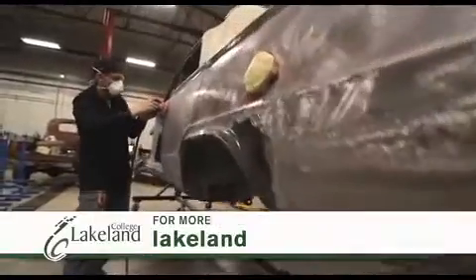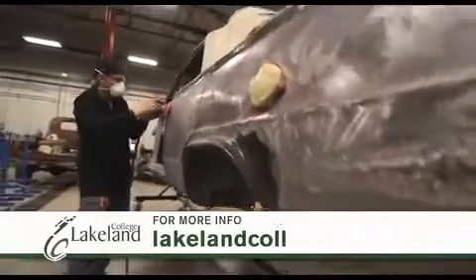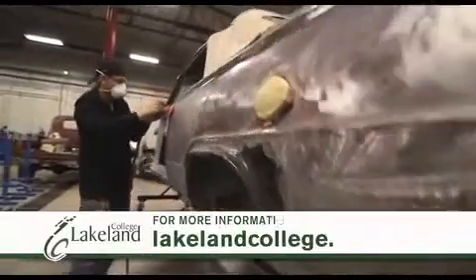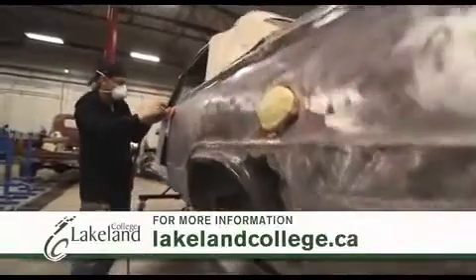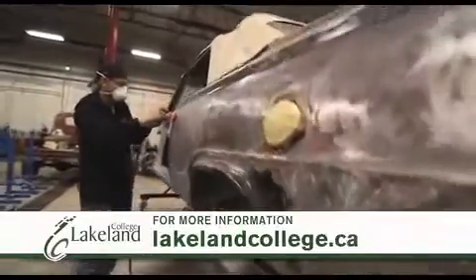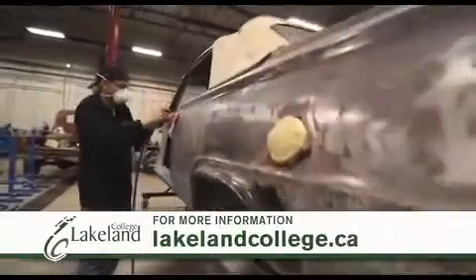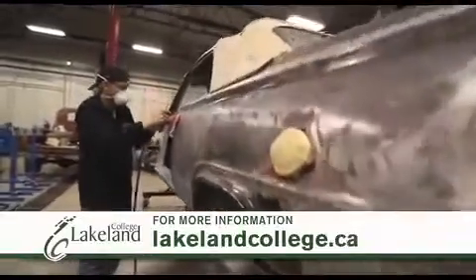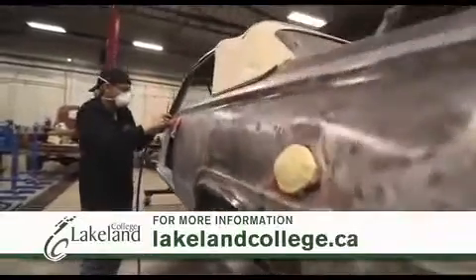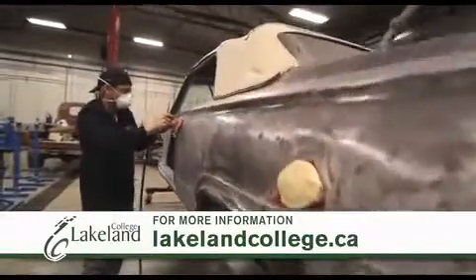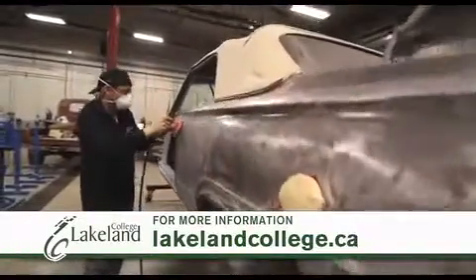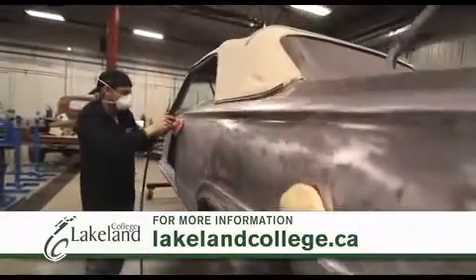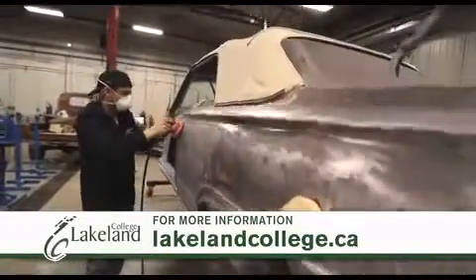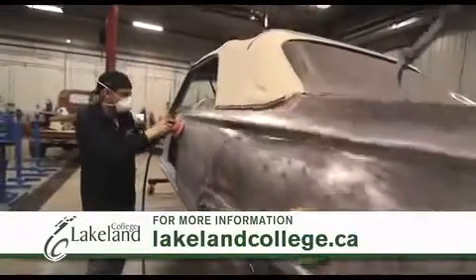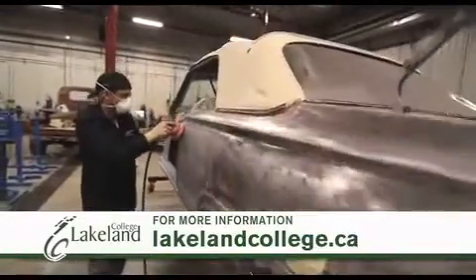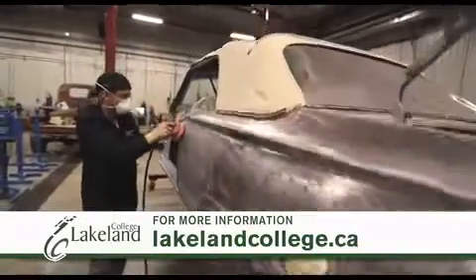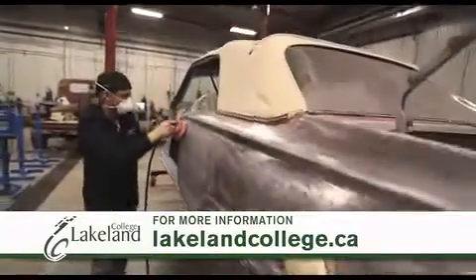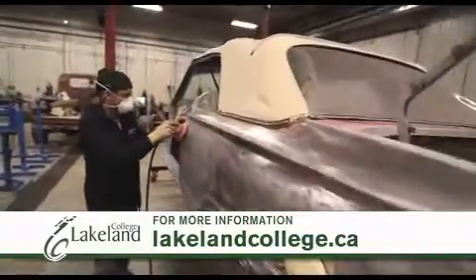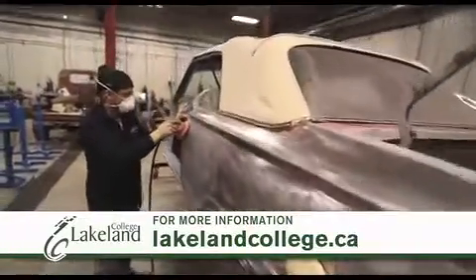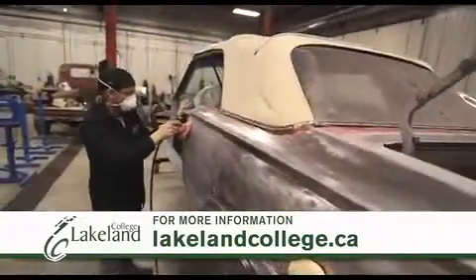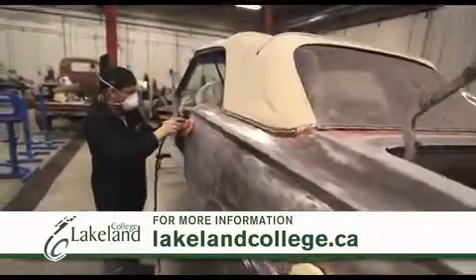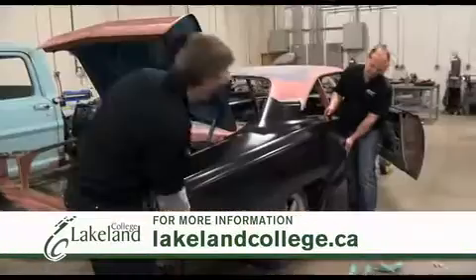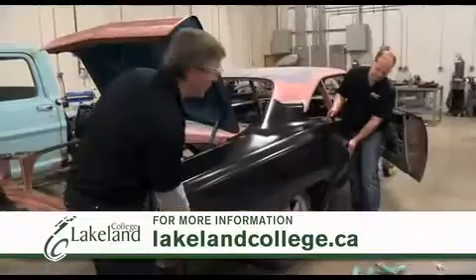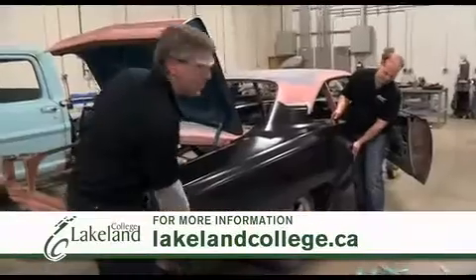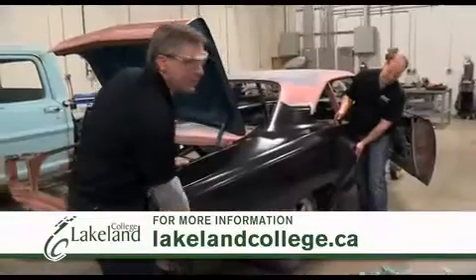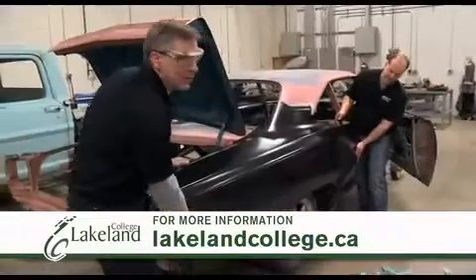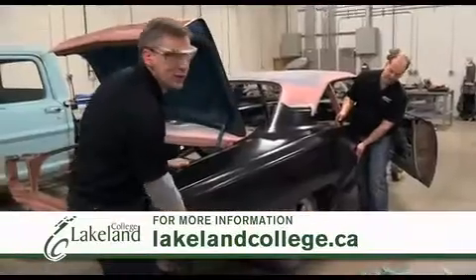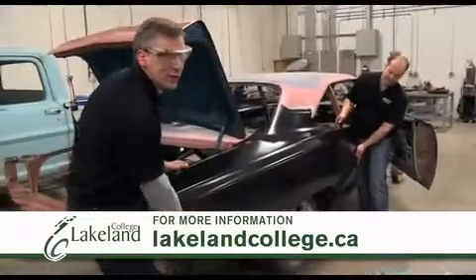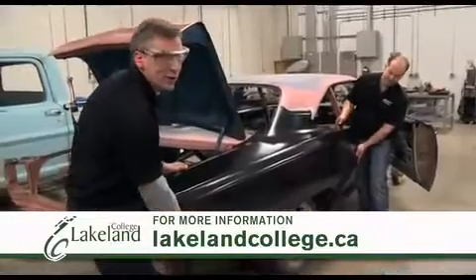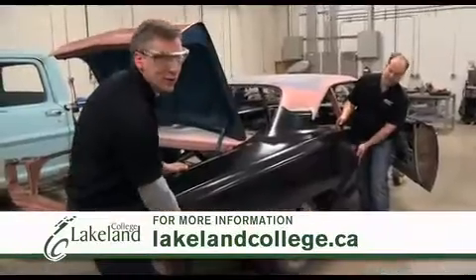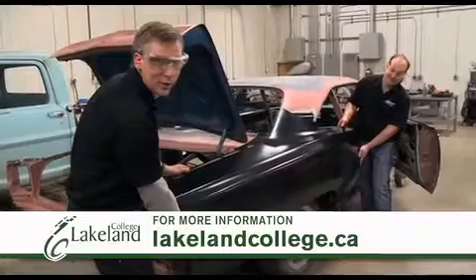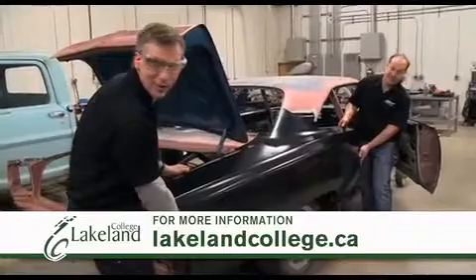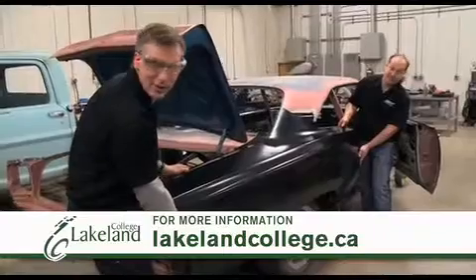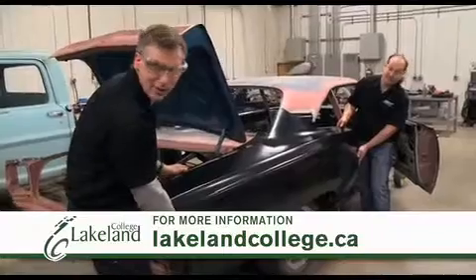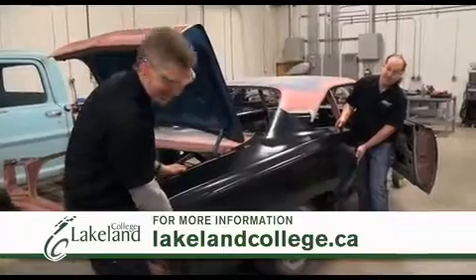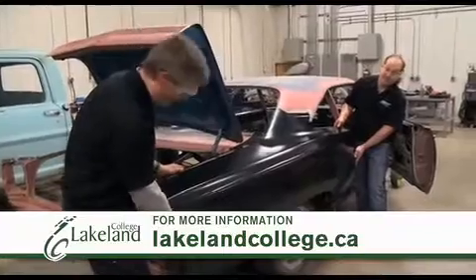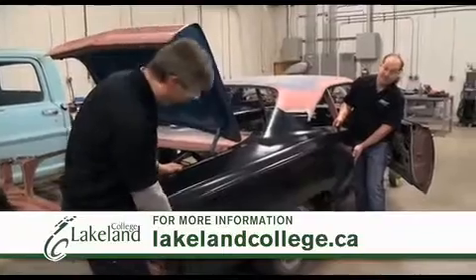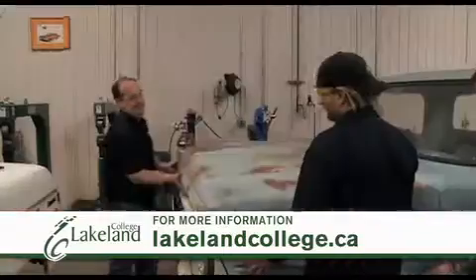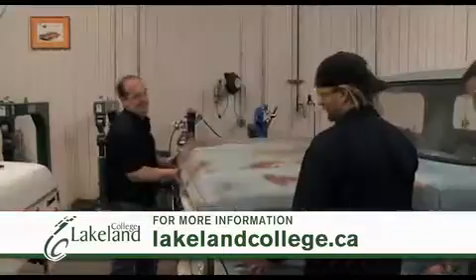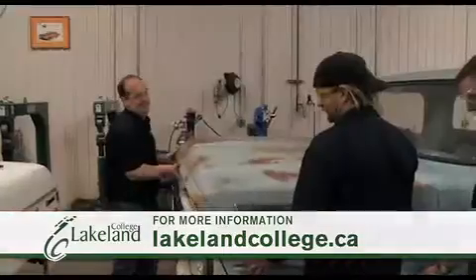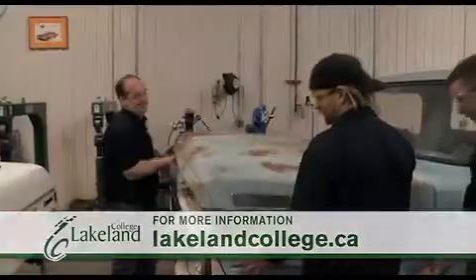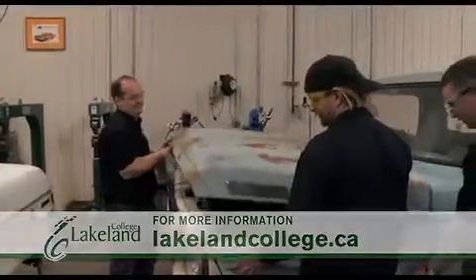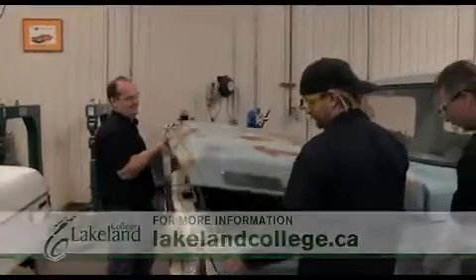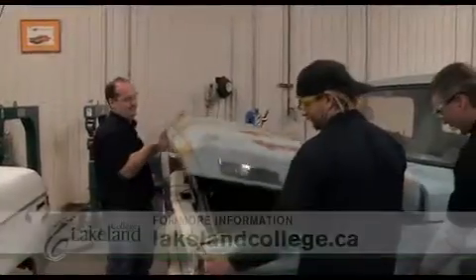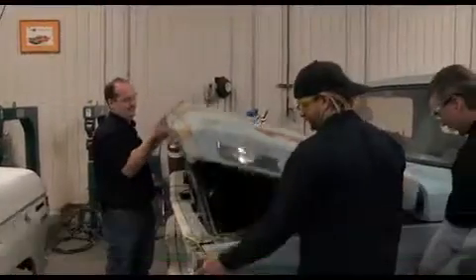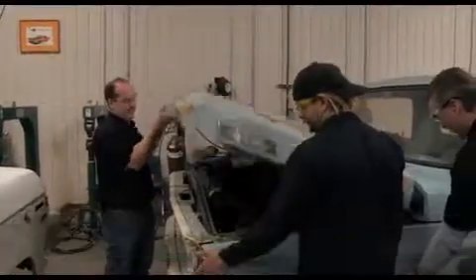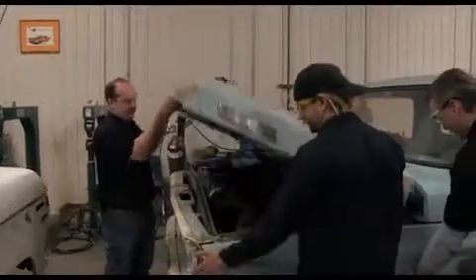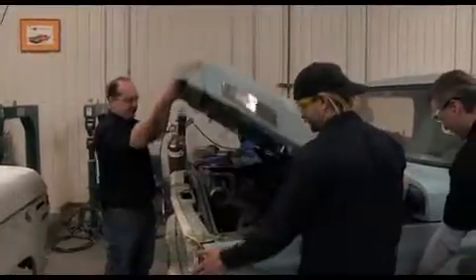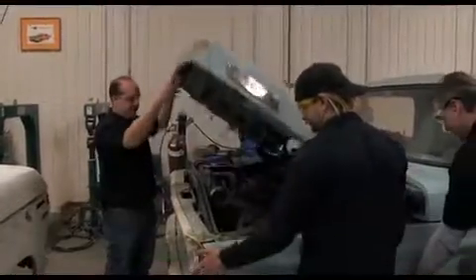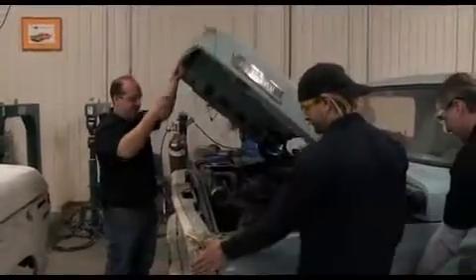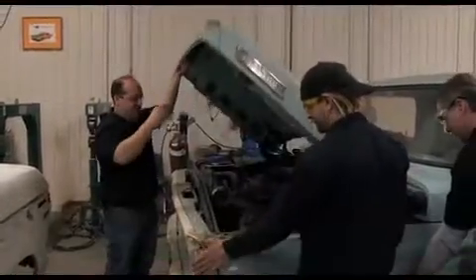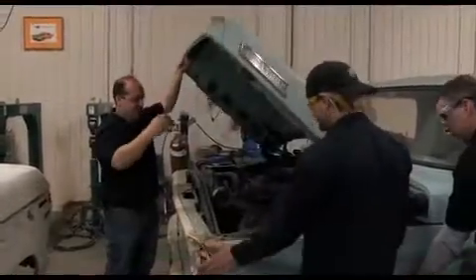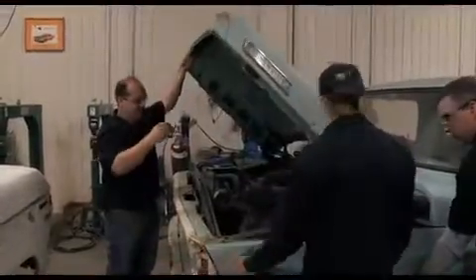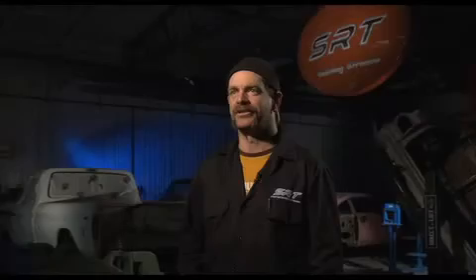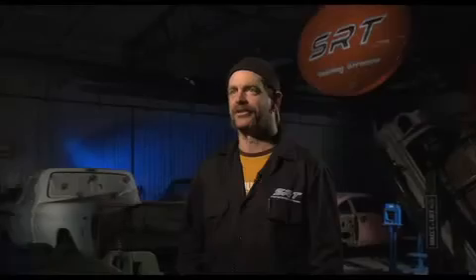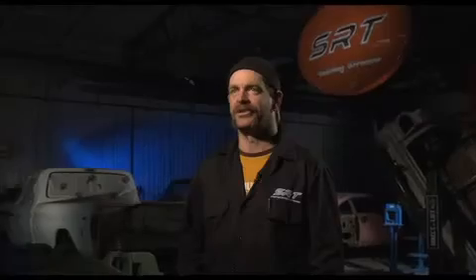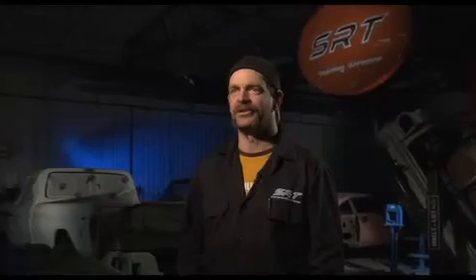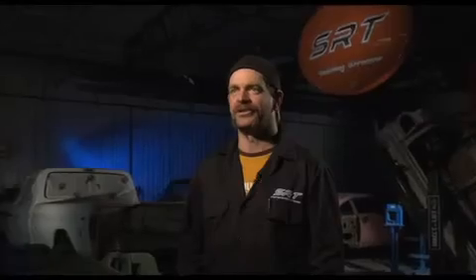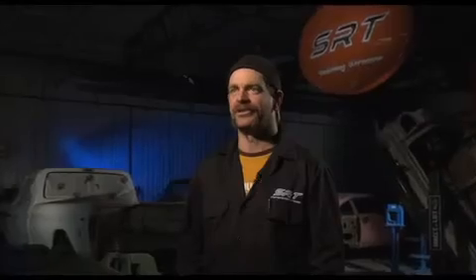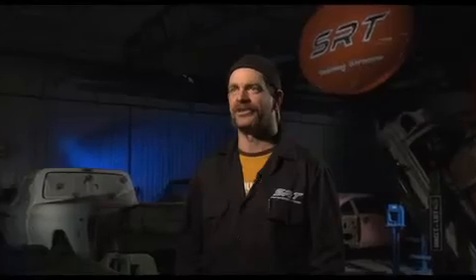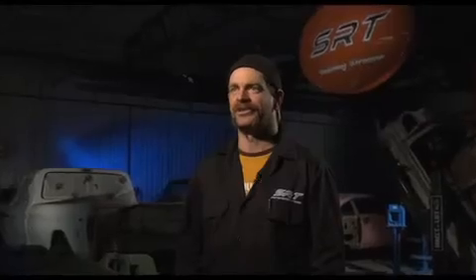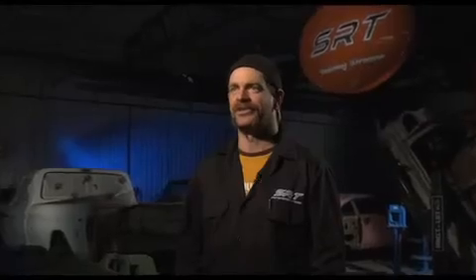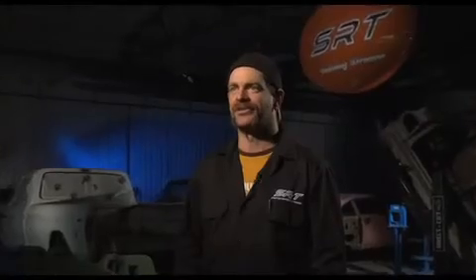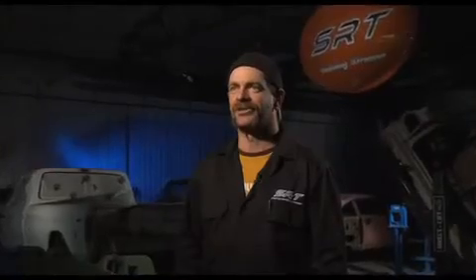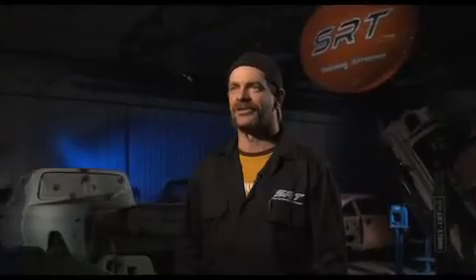I love this course. If you got the love for cars, a little bit of ambition, you can go a long ways, that's for sure.